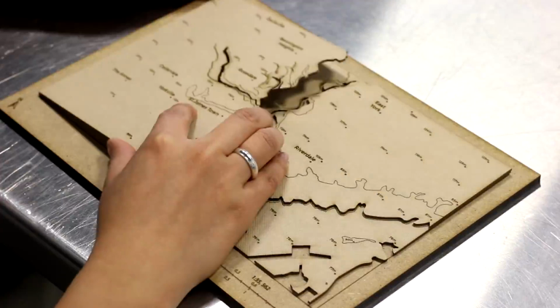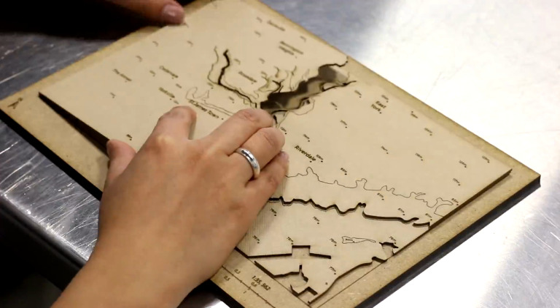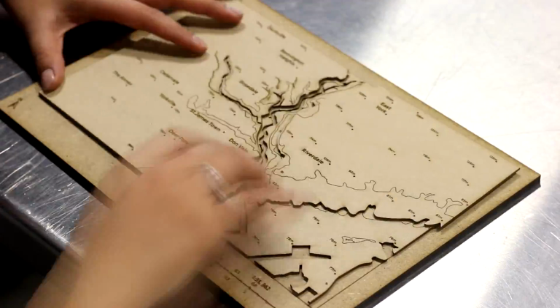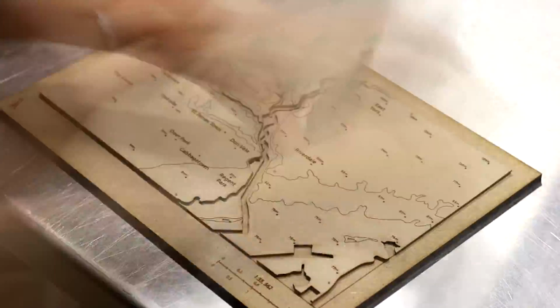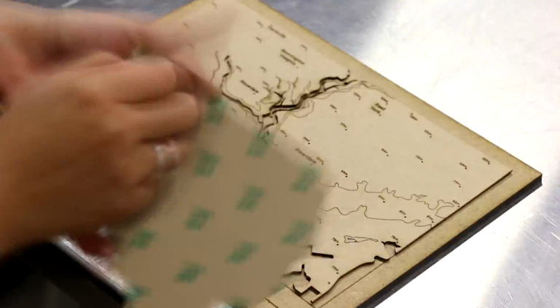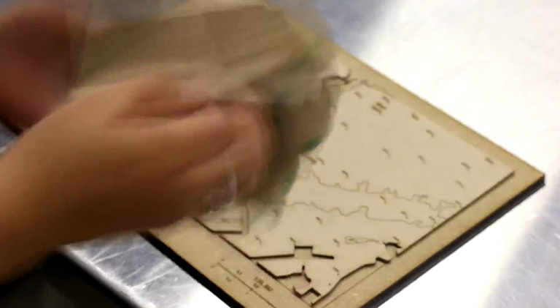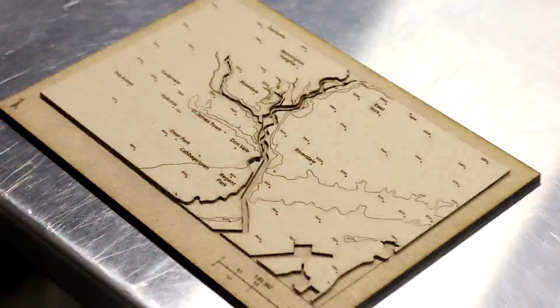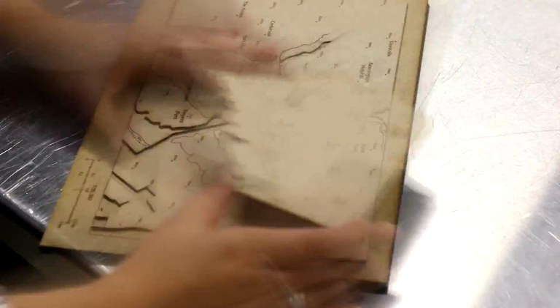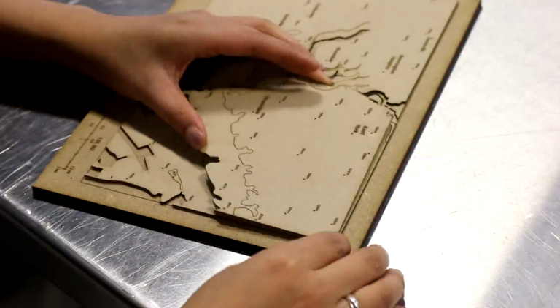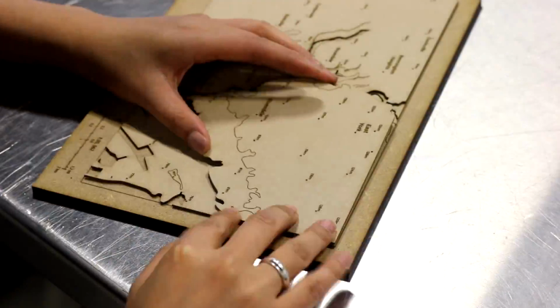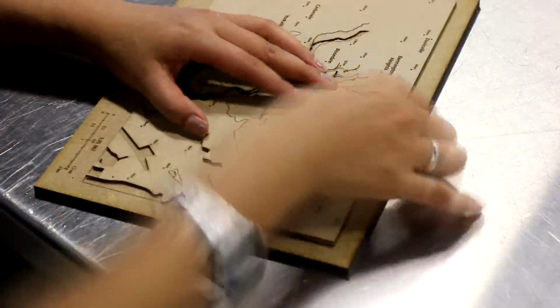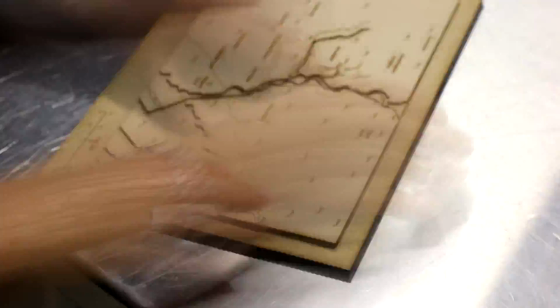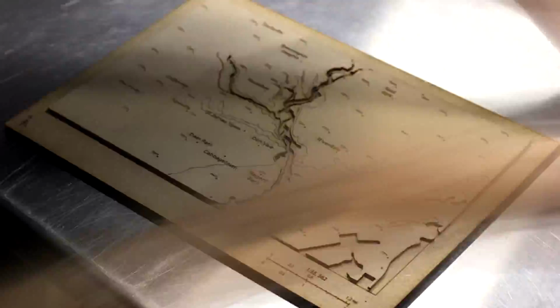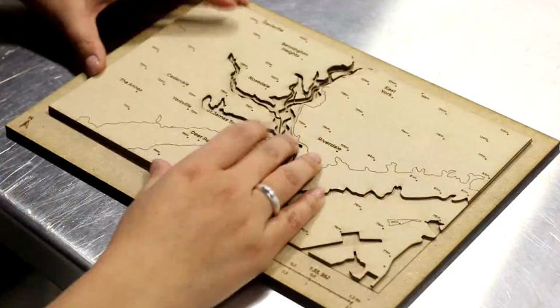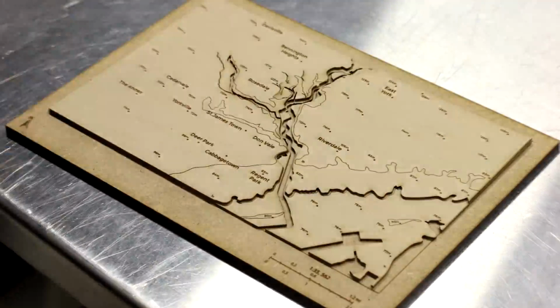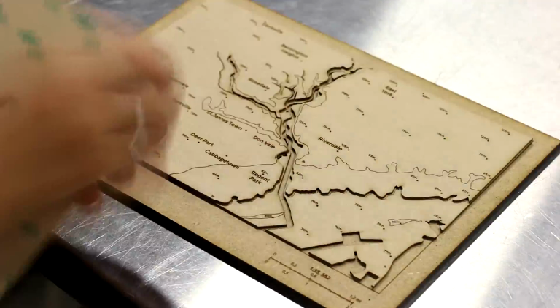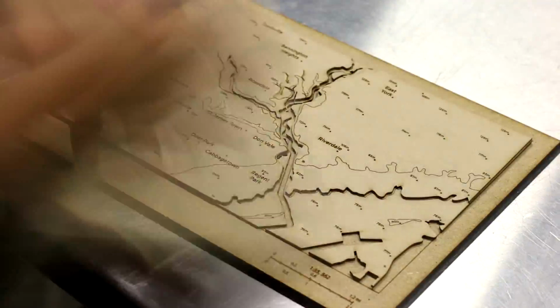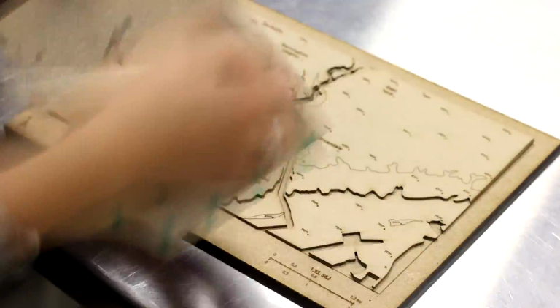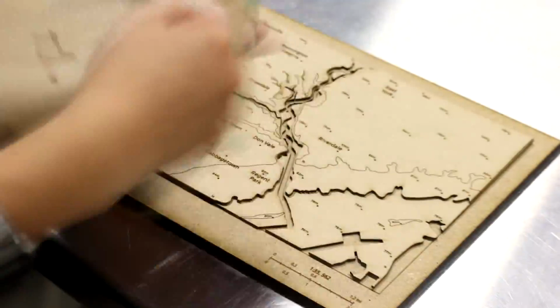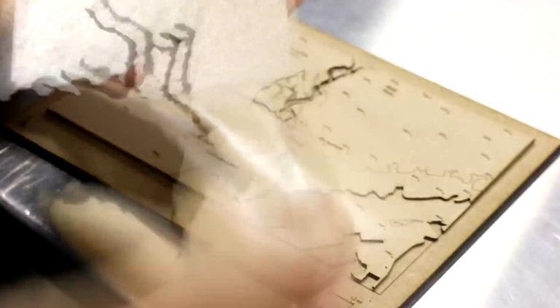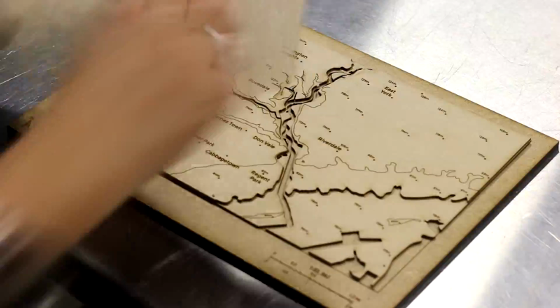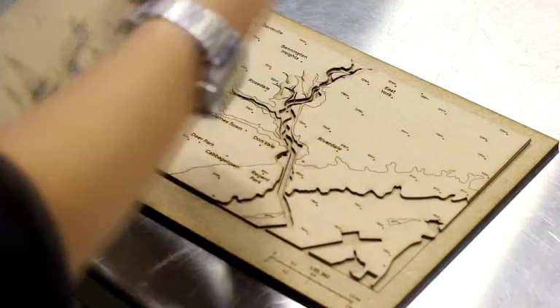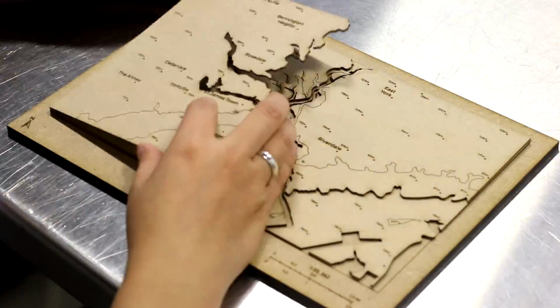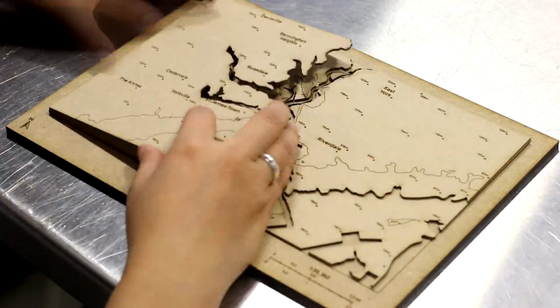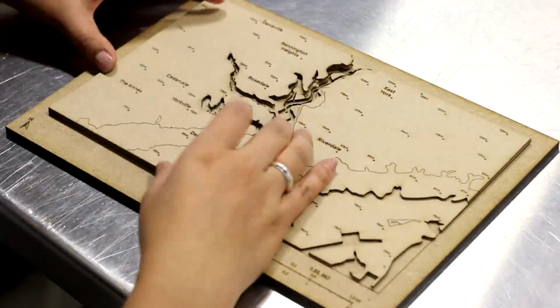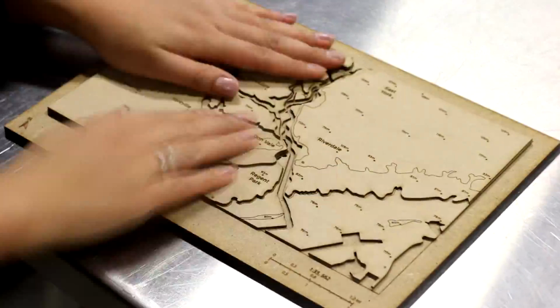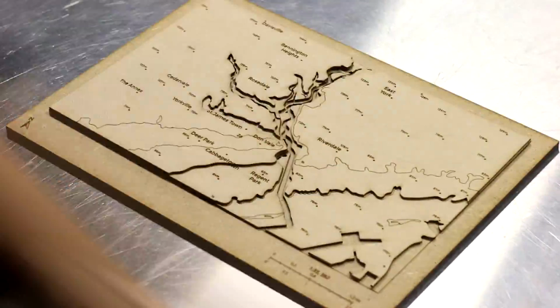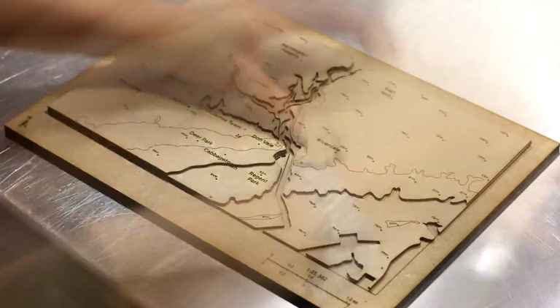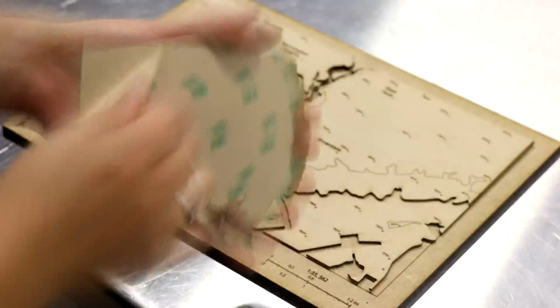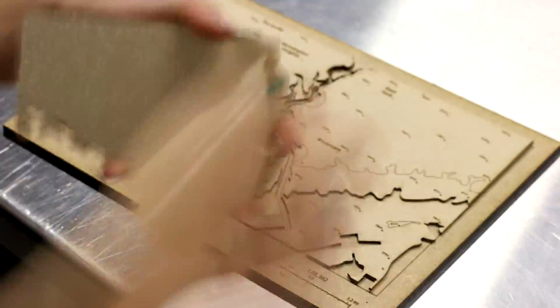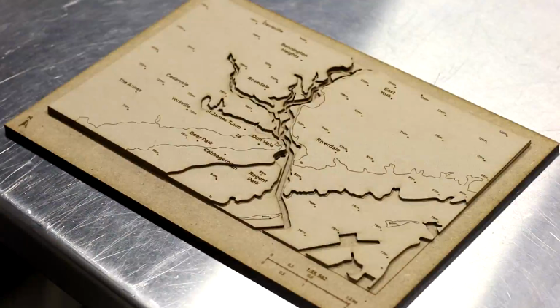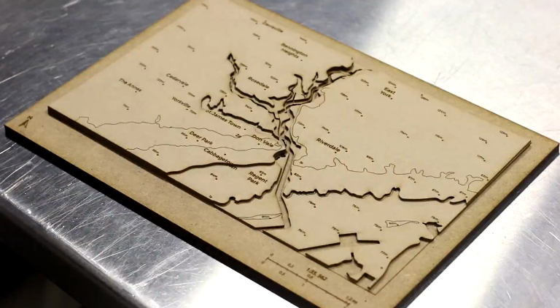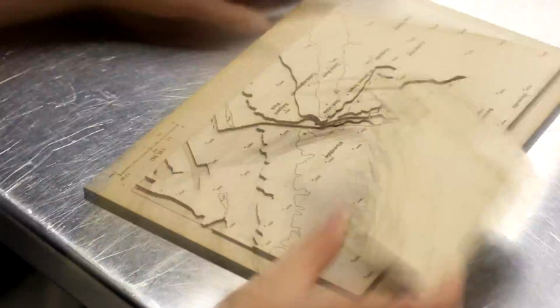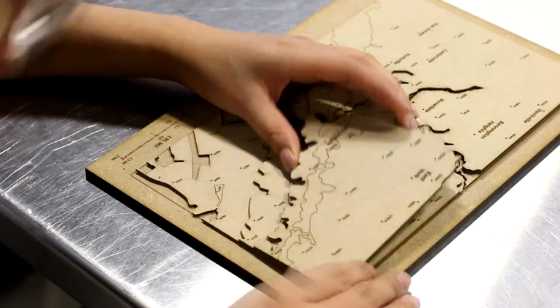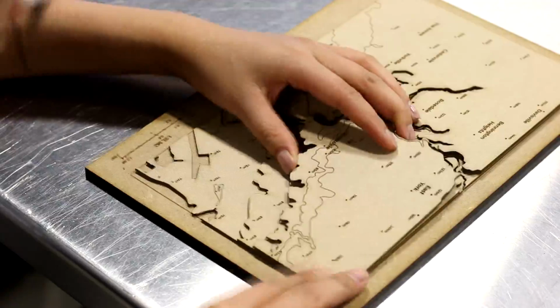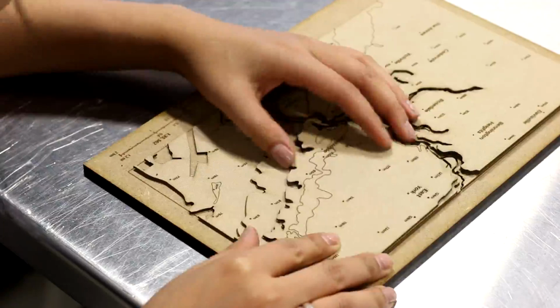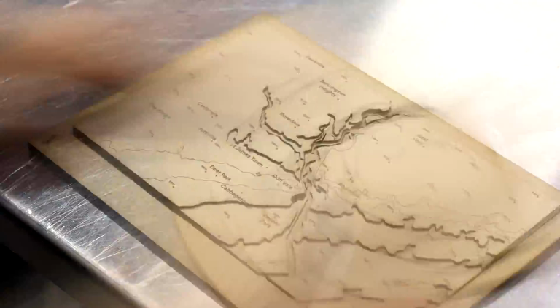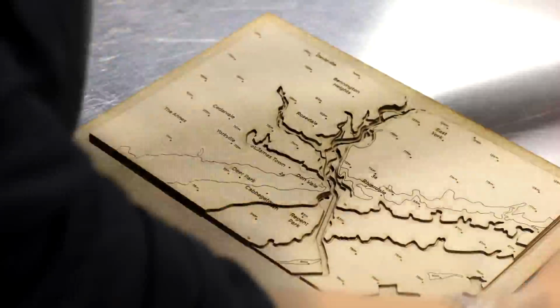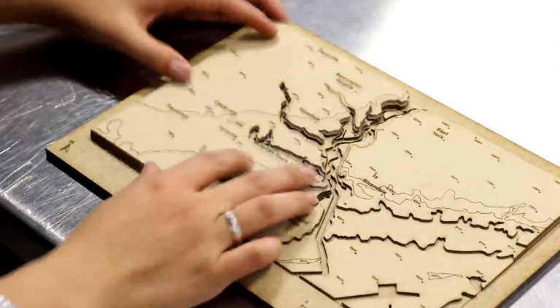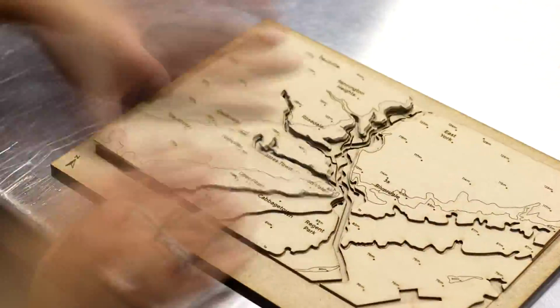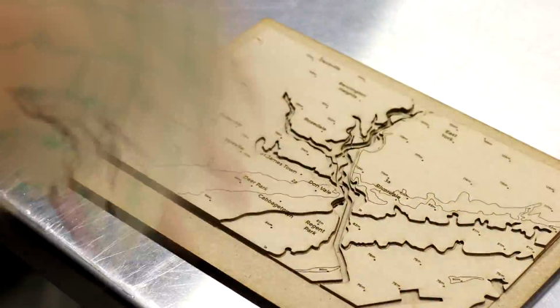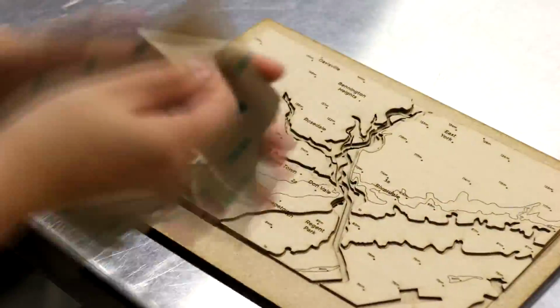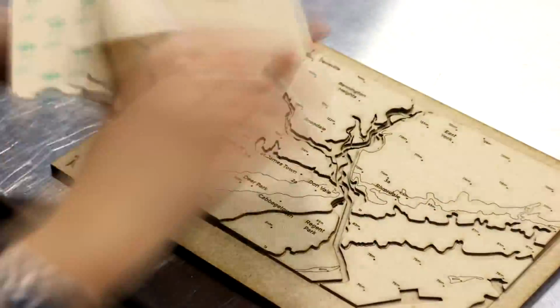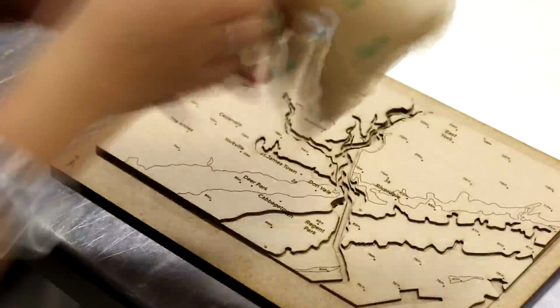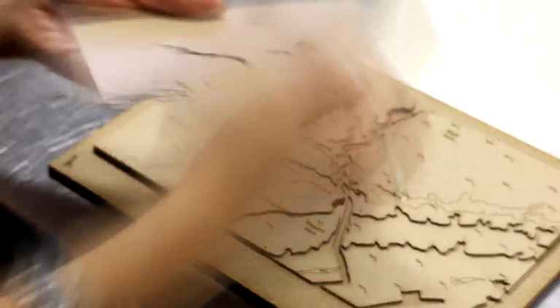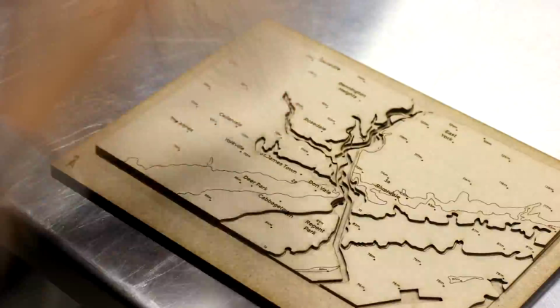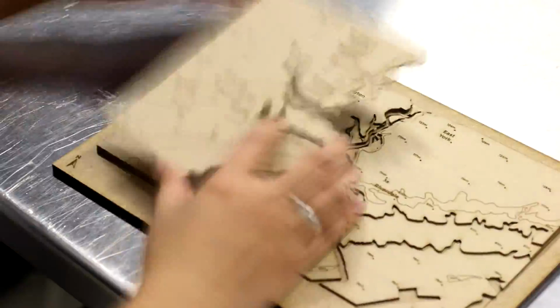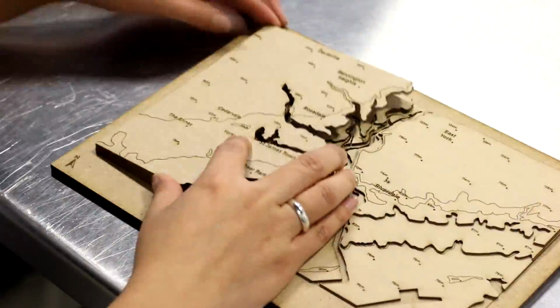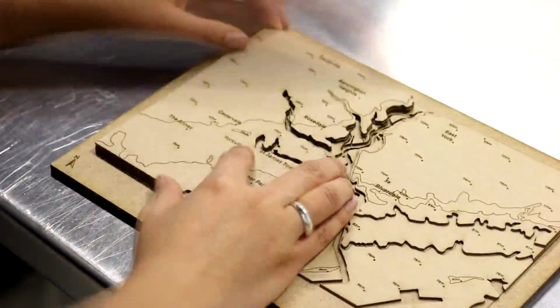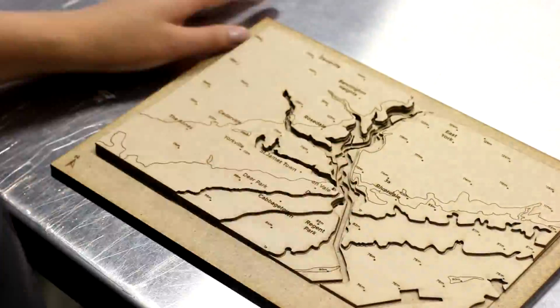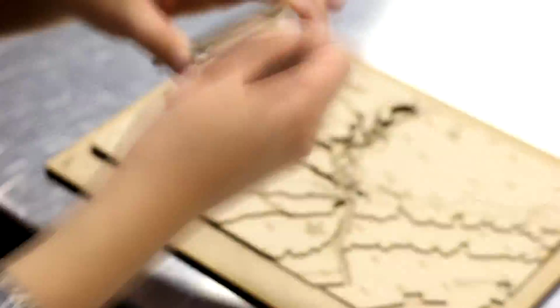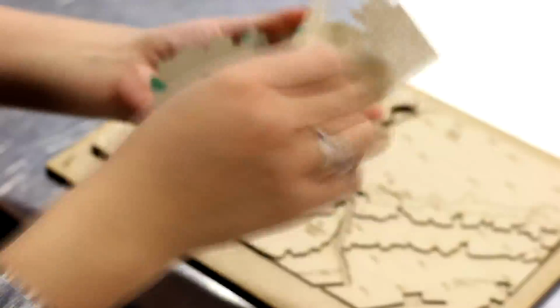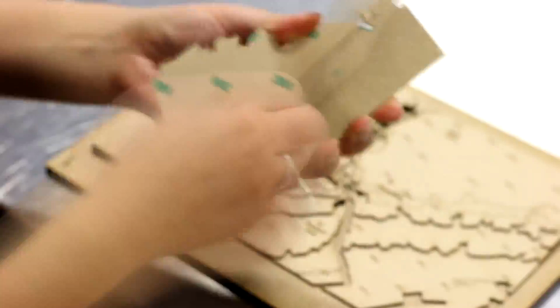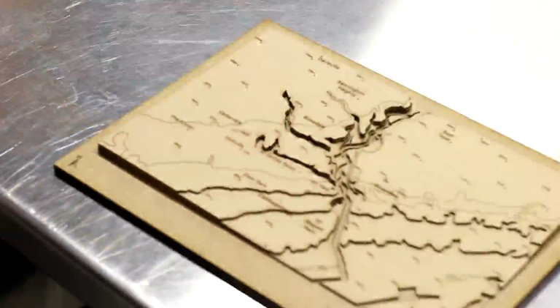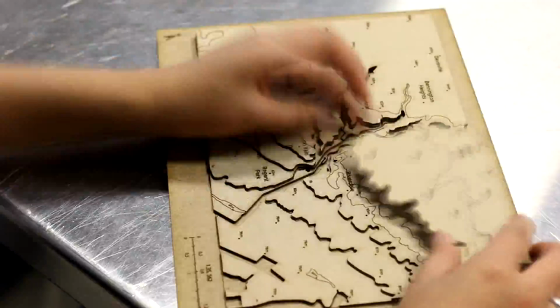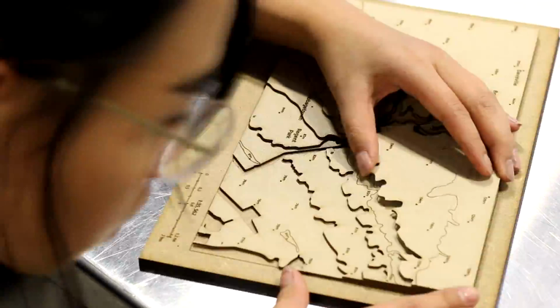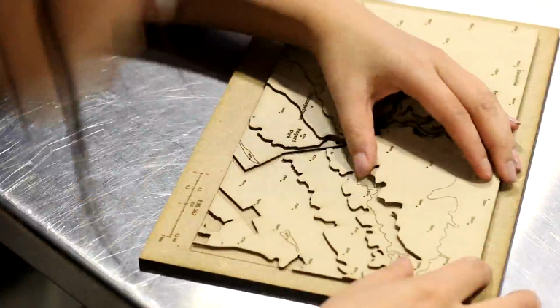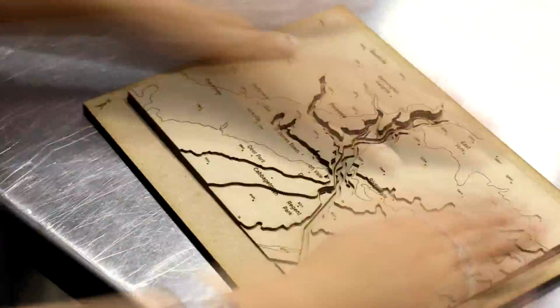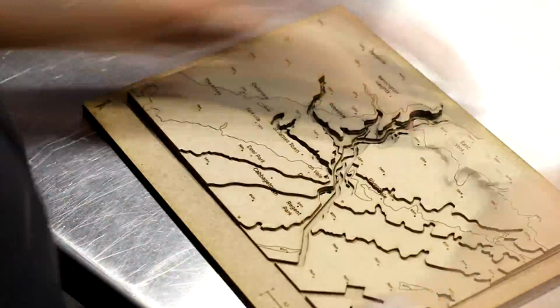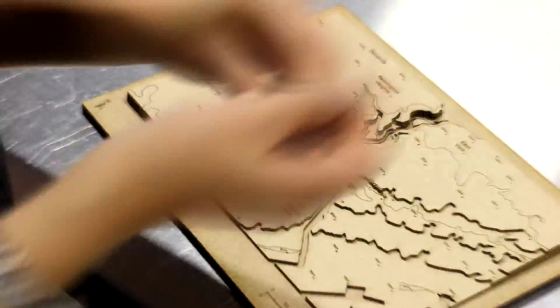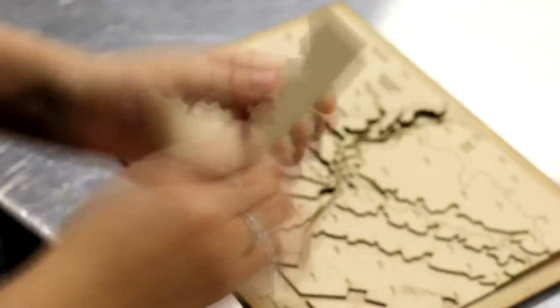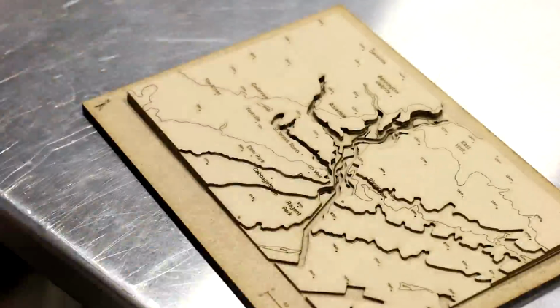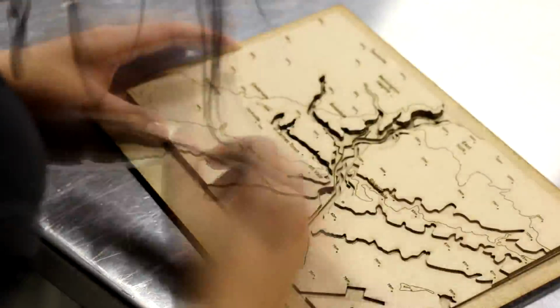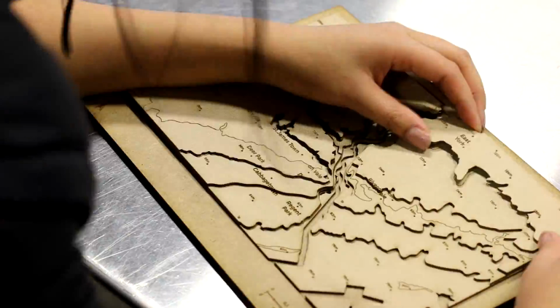This type of project is great for helping students come to a greater understanding of an area and its topographical features like elevation, rivers, and weather.